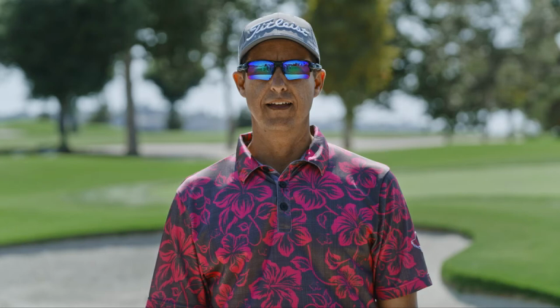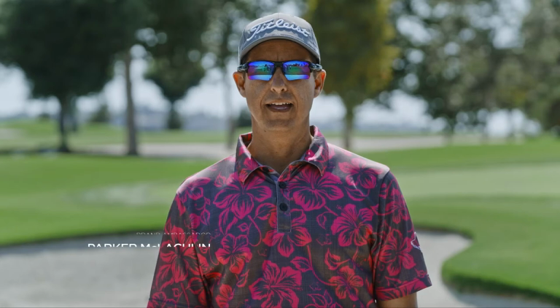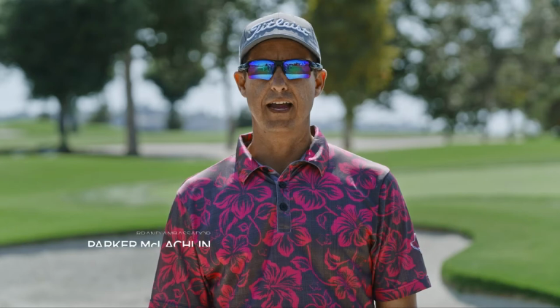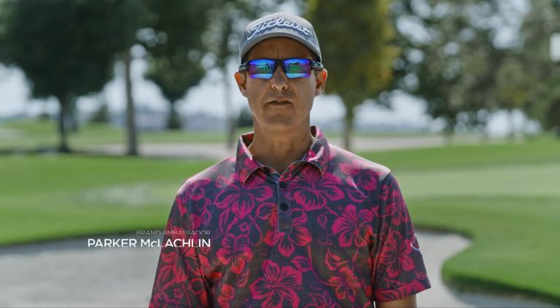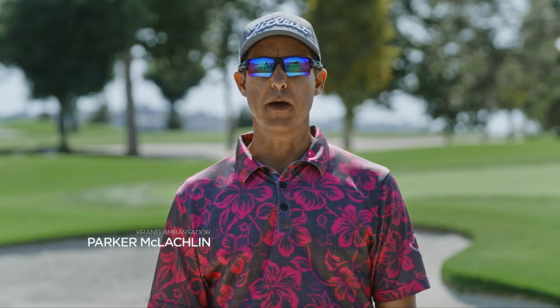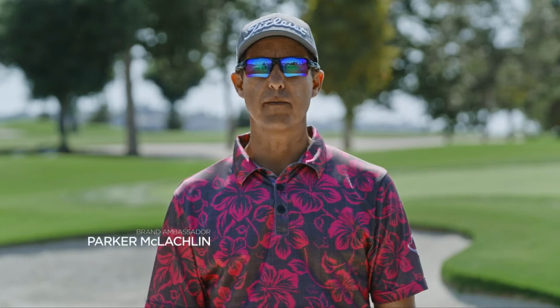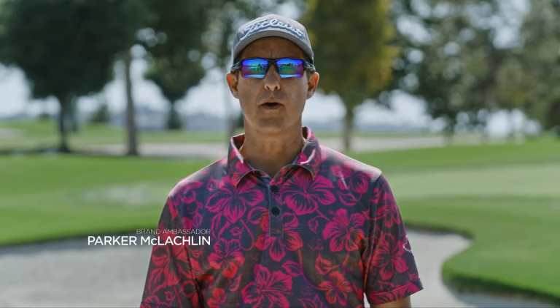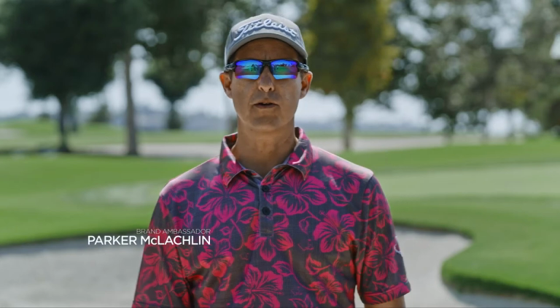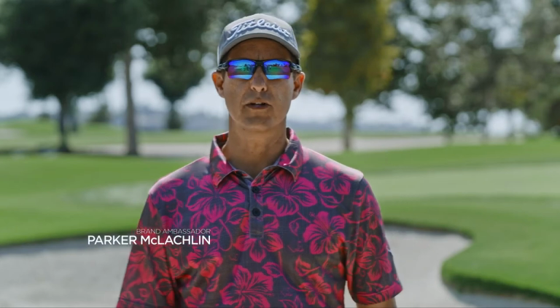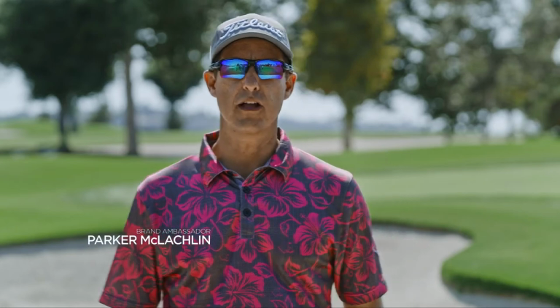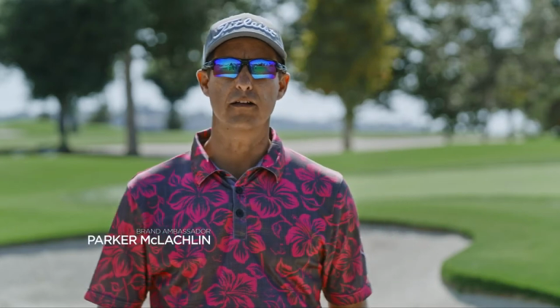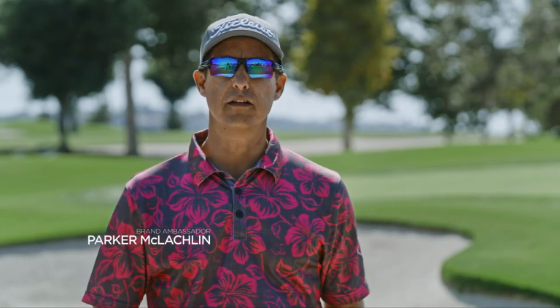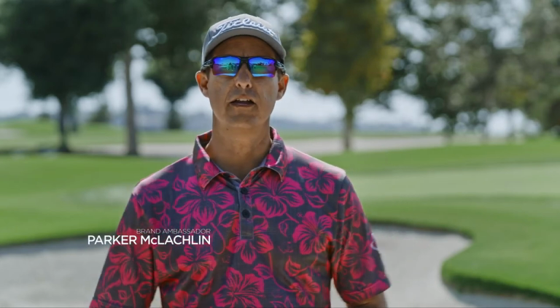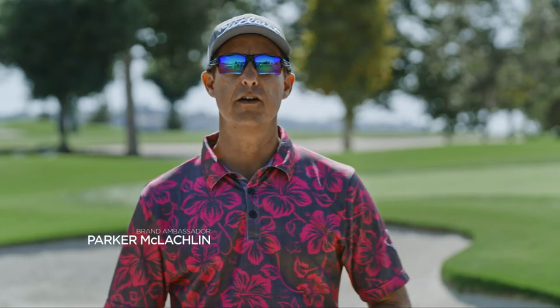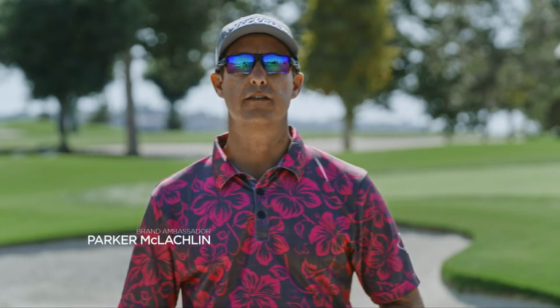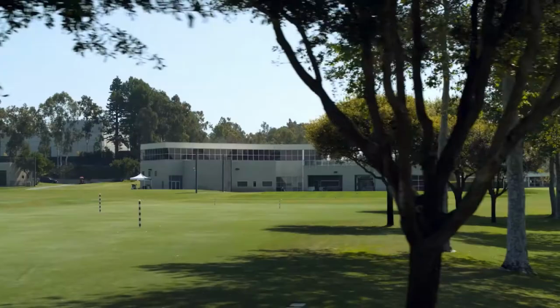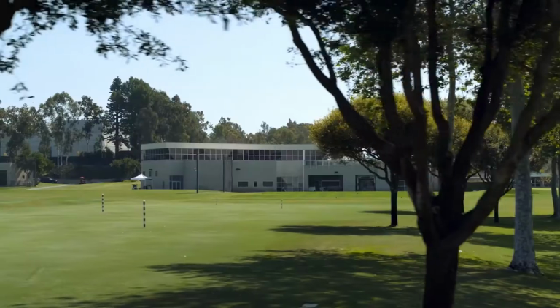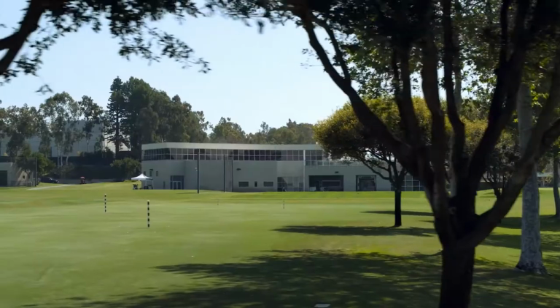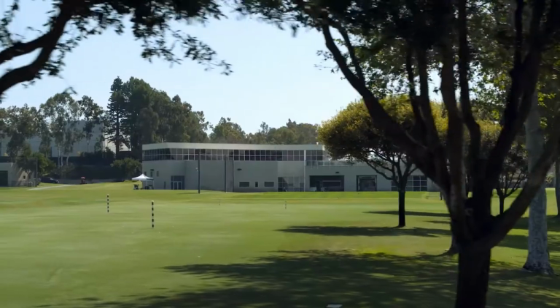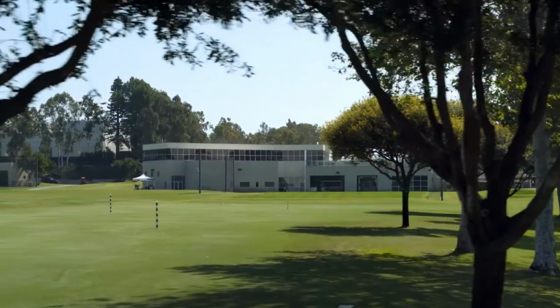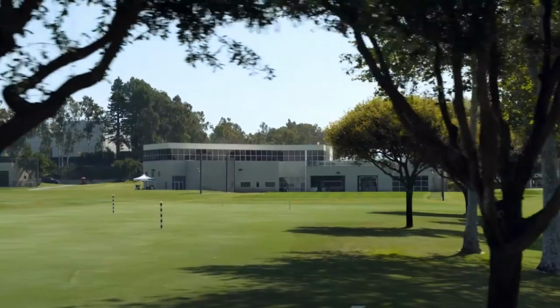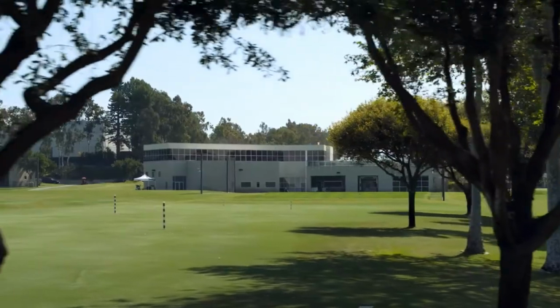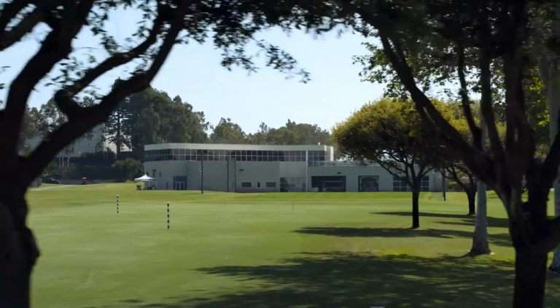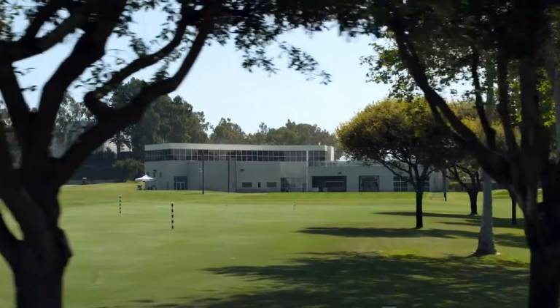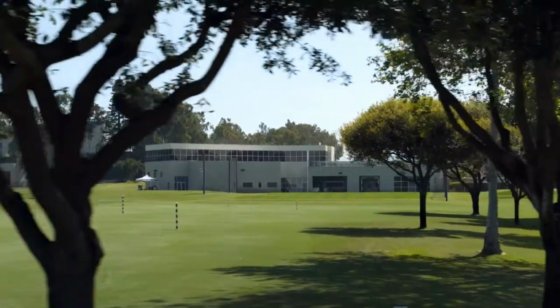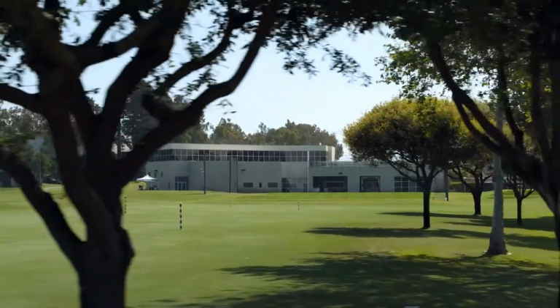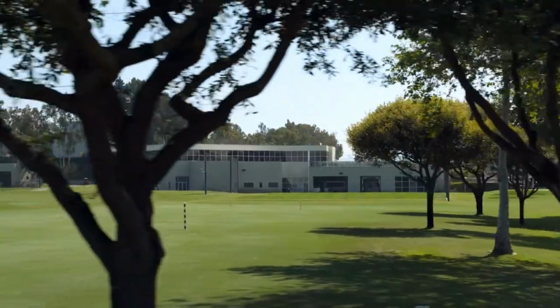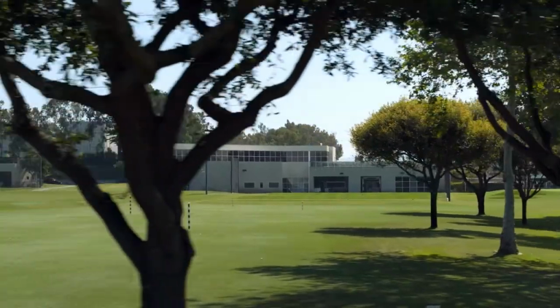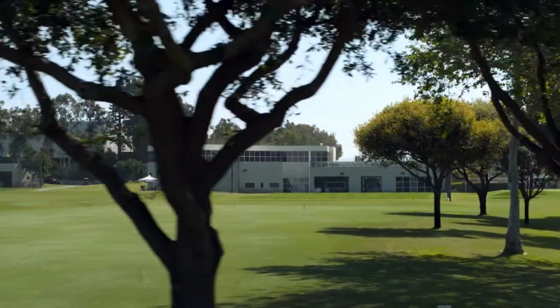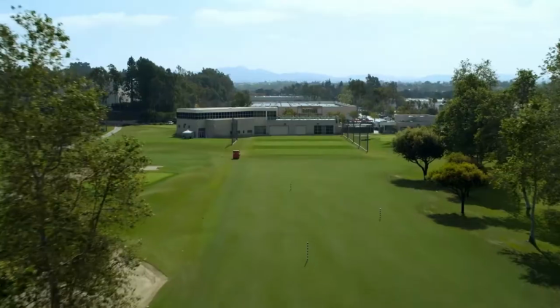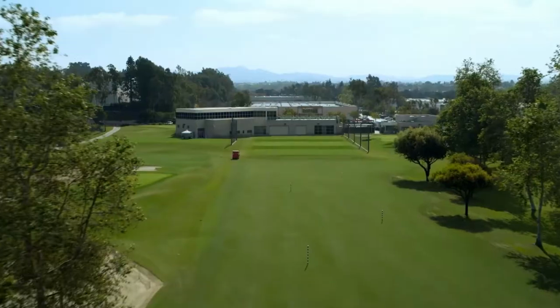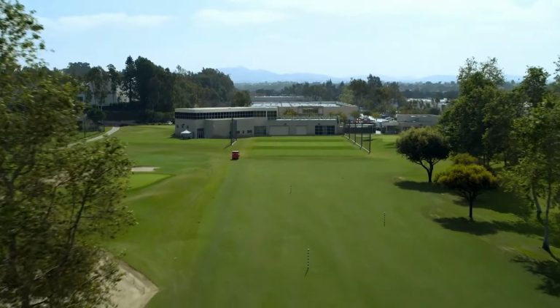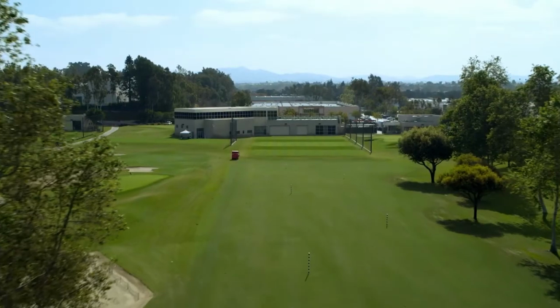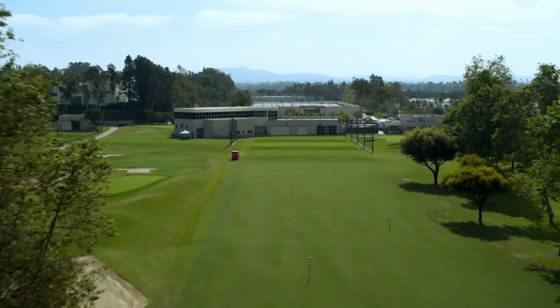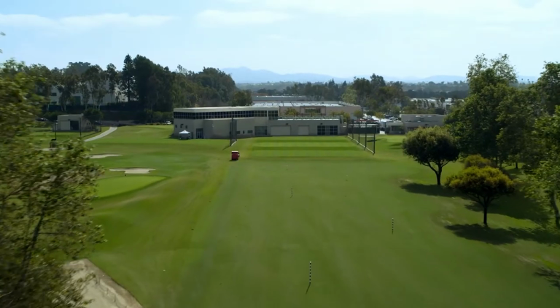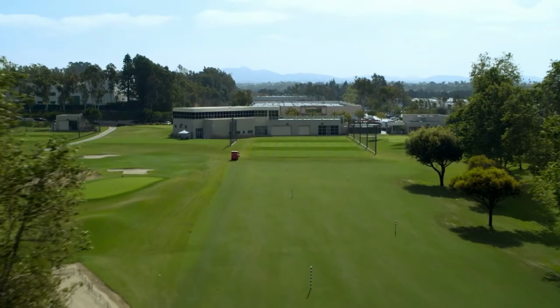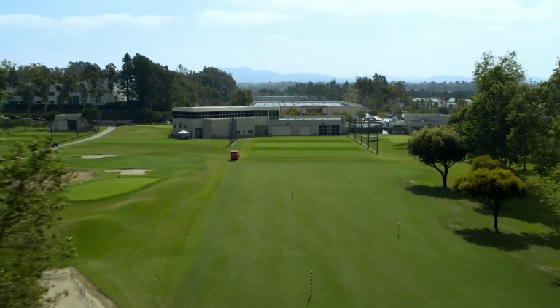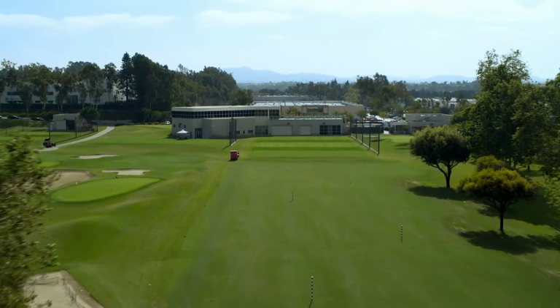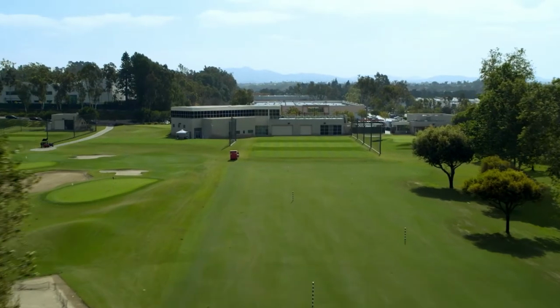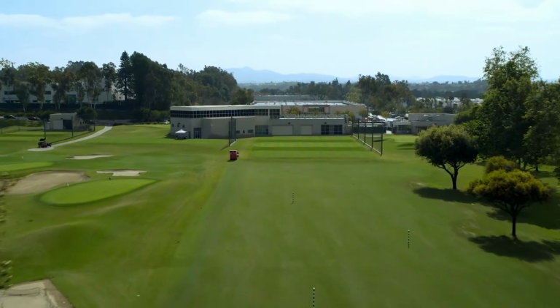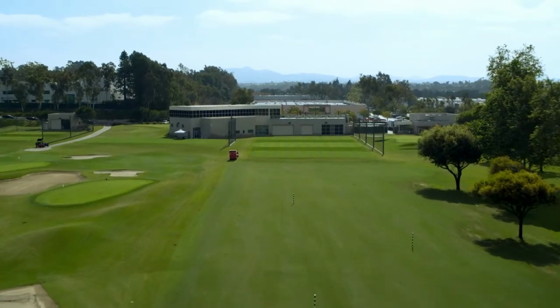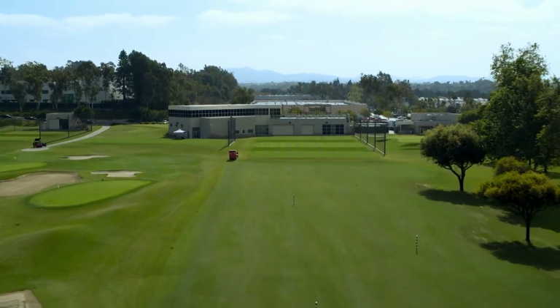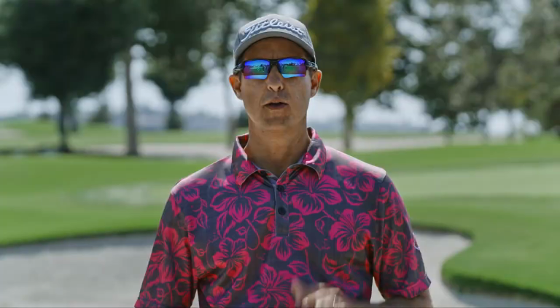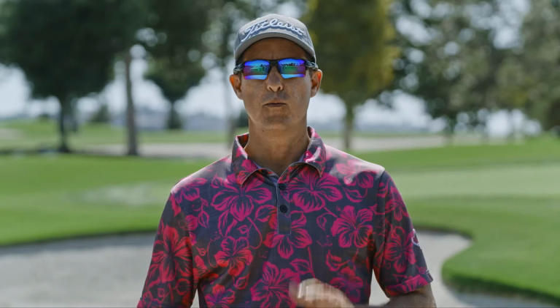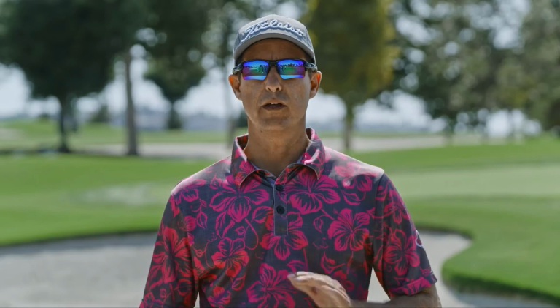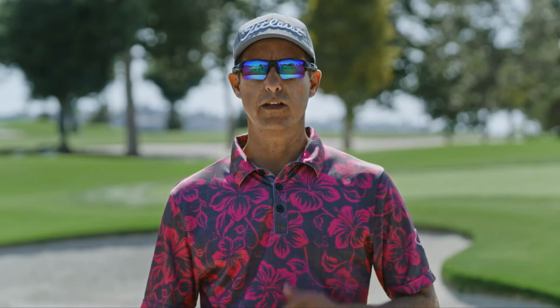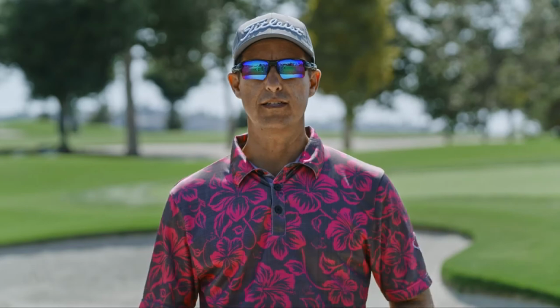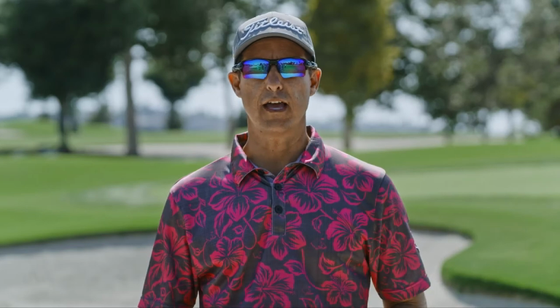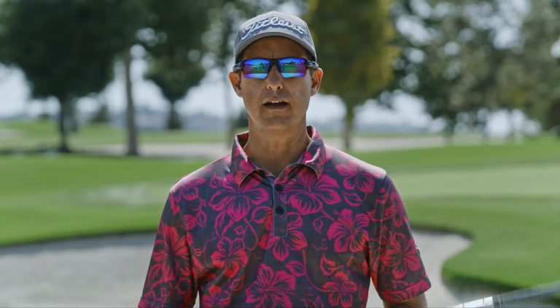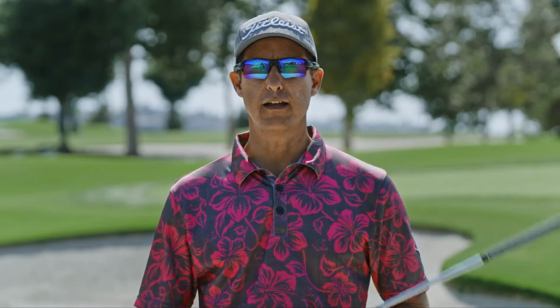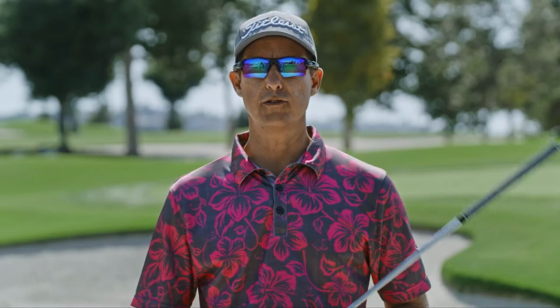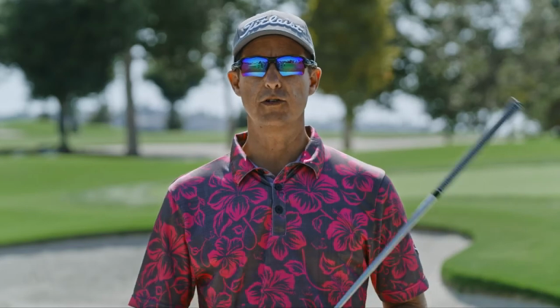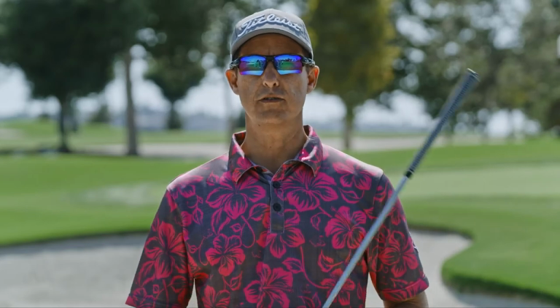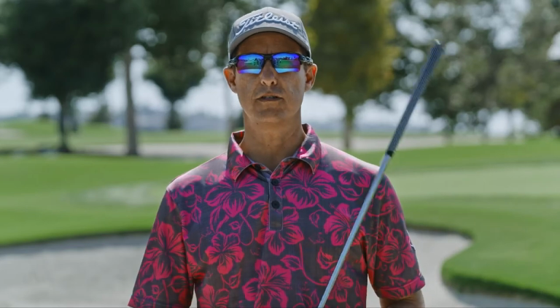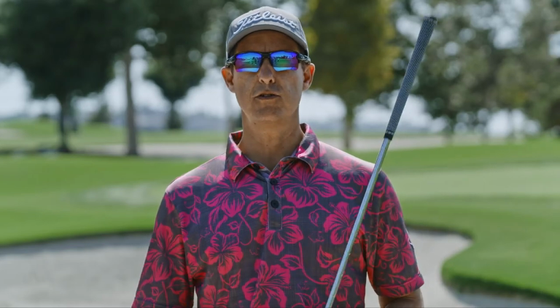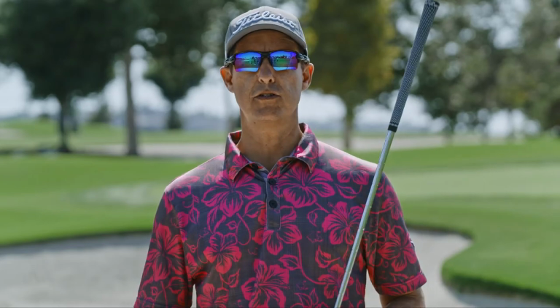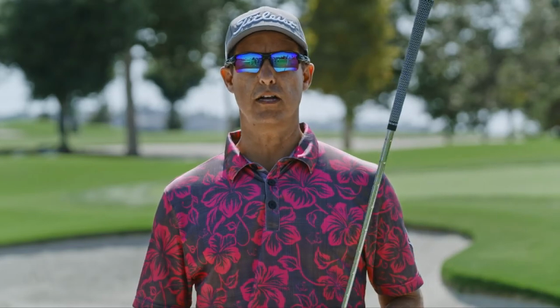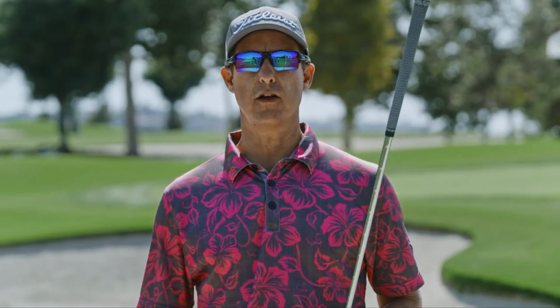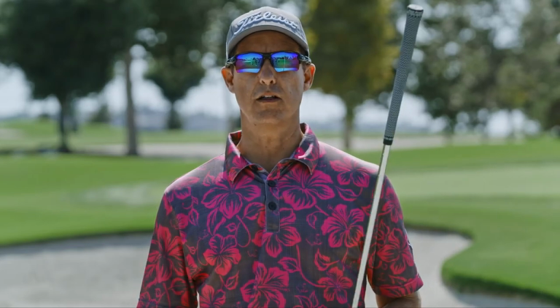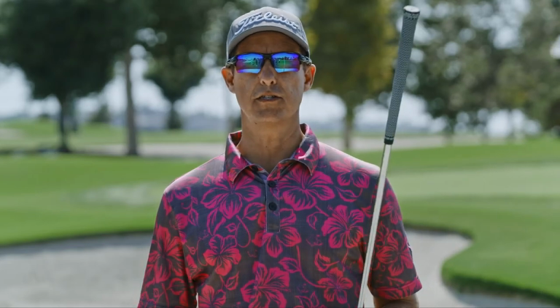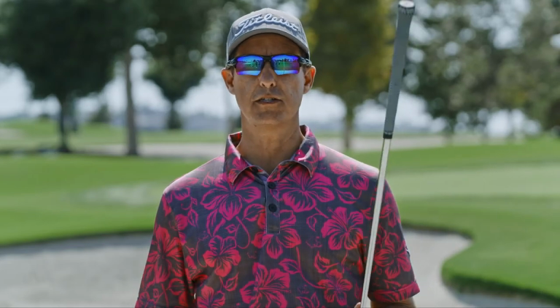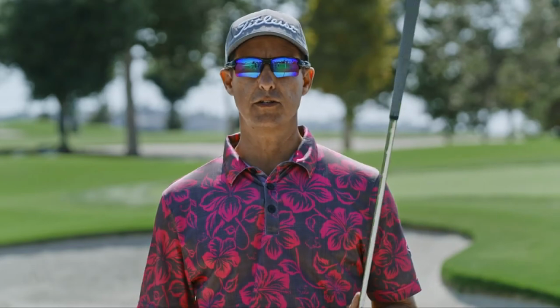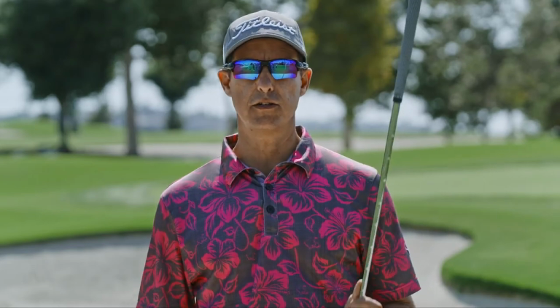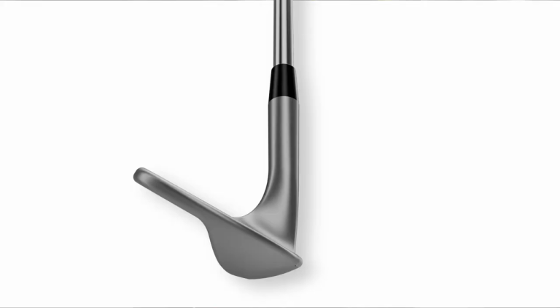Hey everybody, Parker McLaughlin here at the Titleist Performance Institute in Oceanside, California. Really excited to introduce this new technology to you.